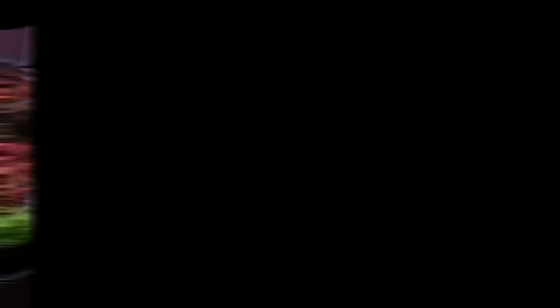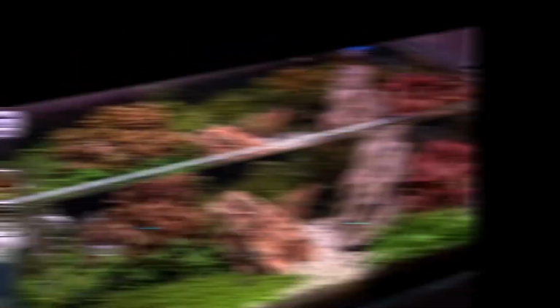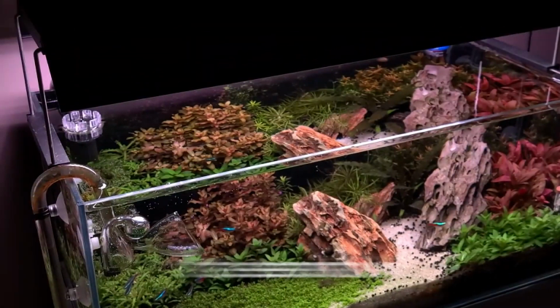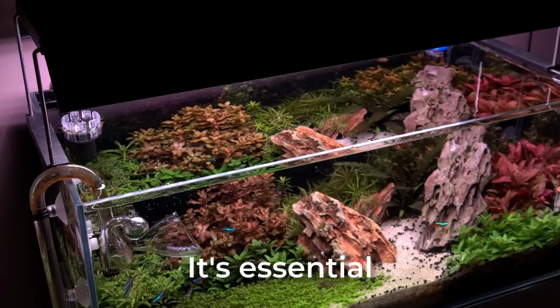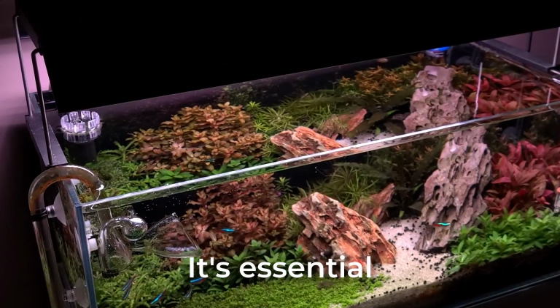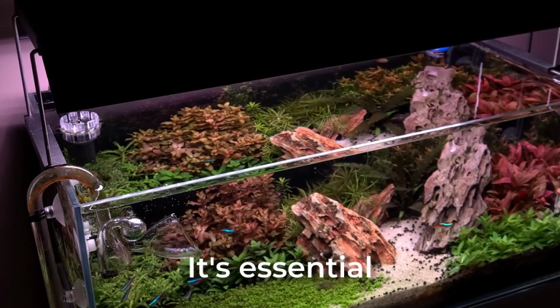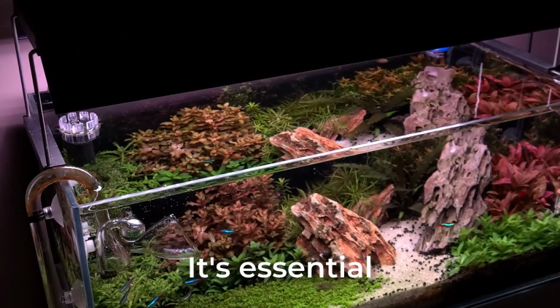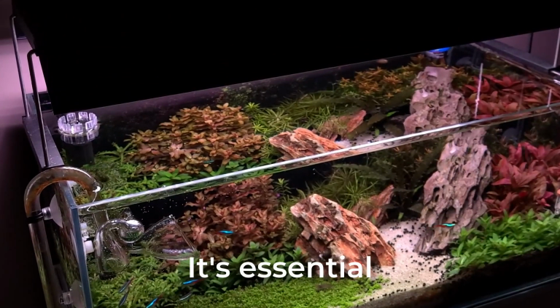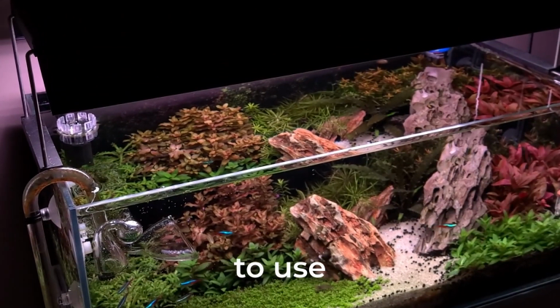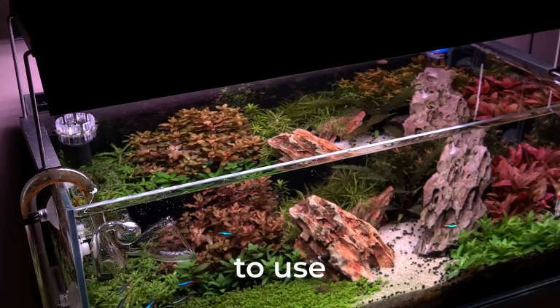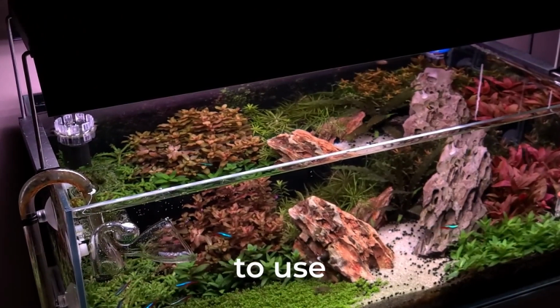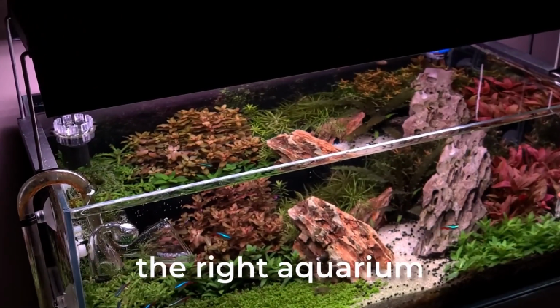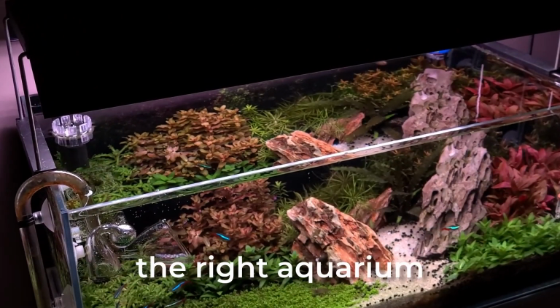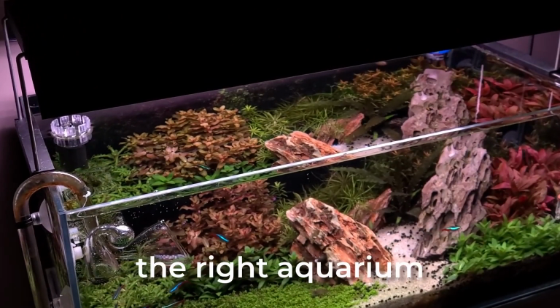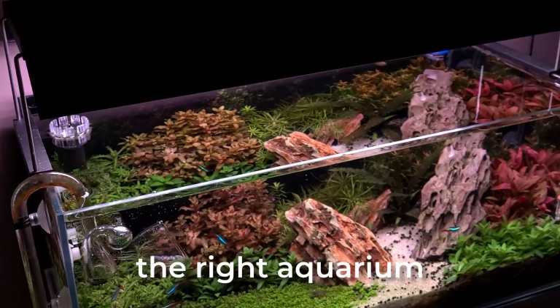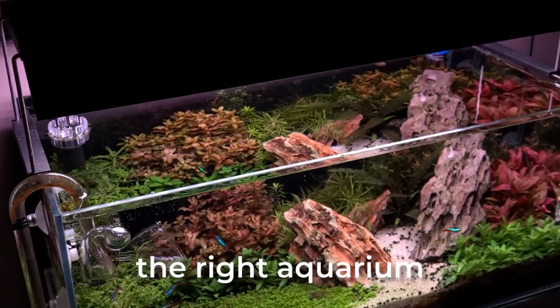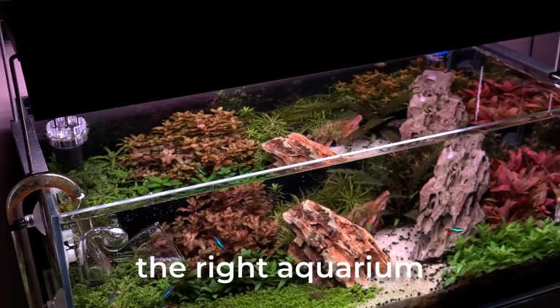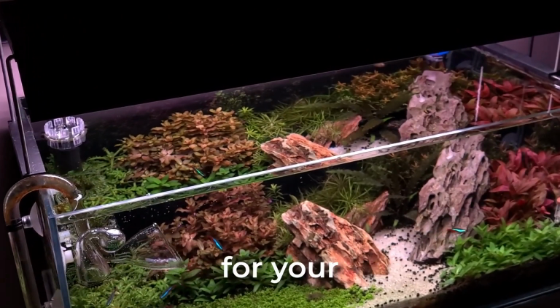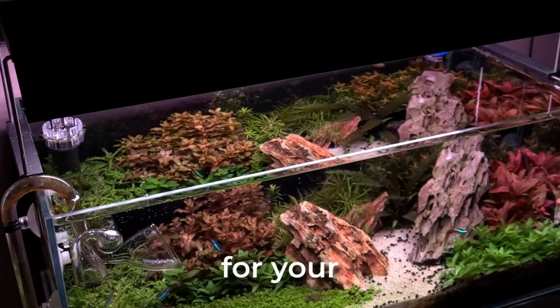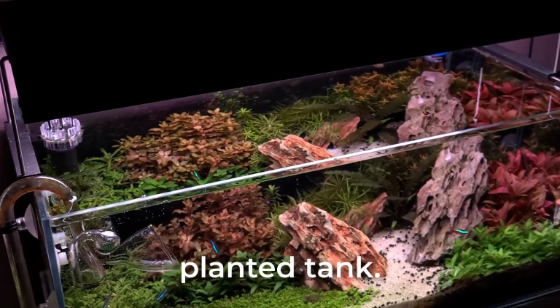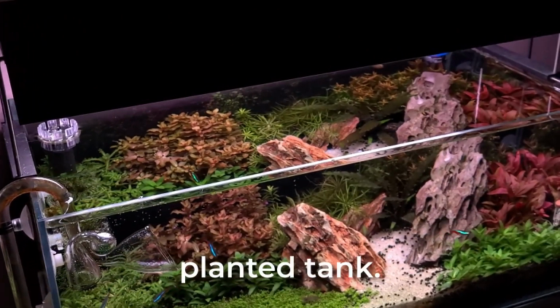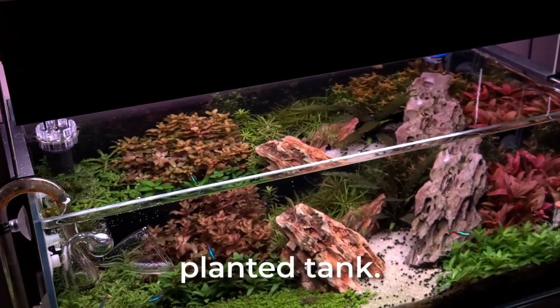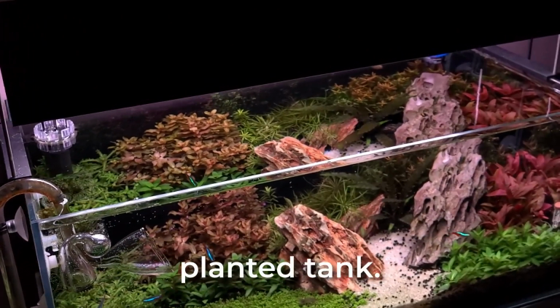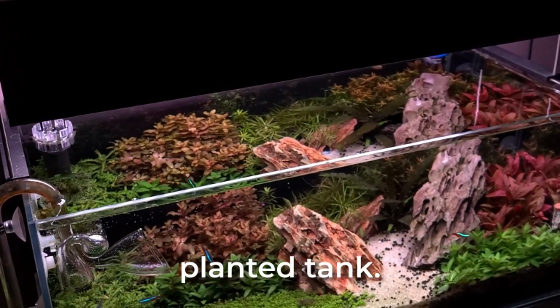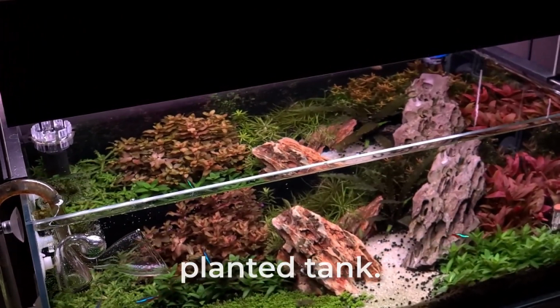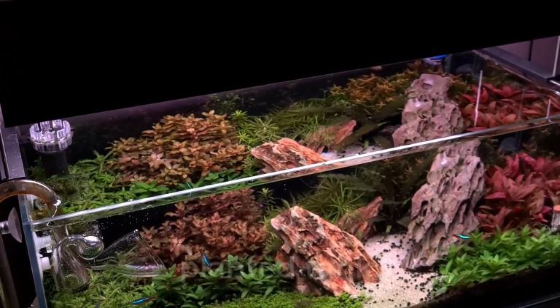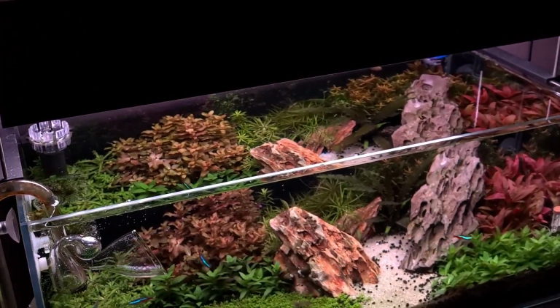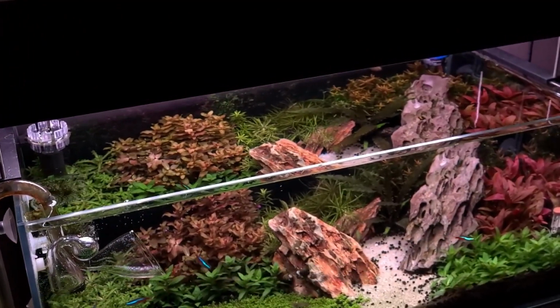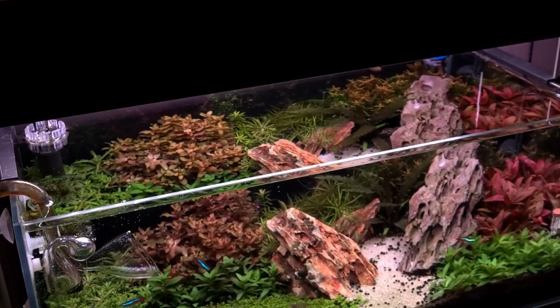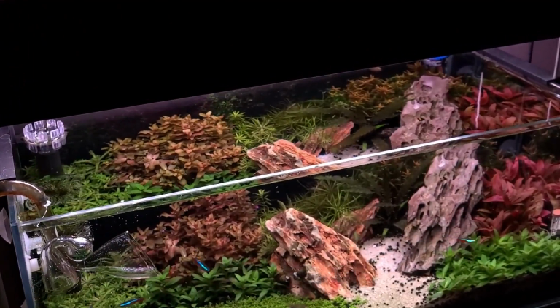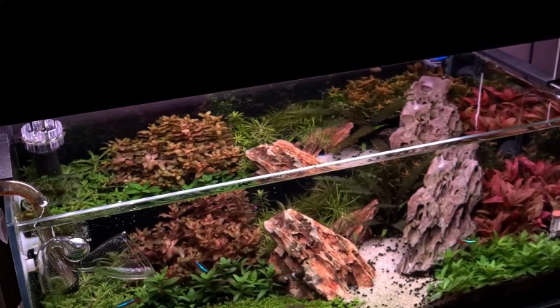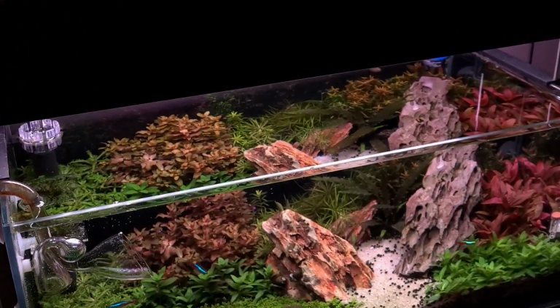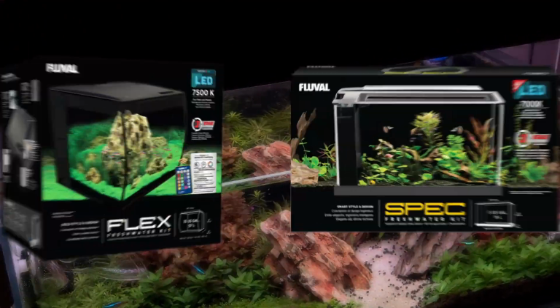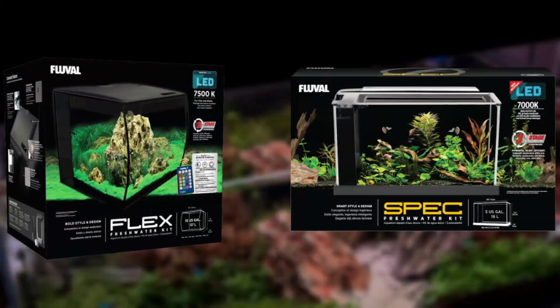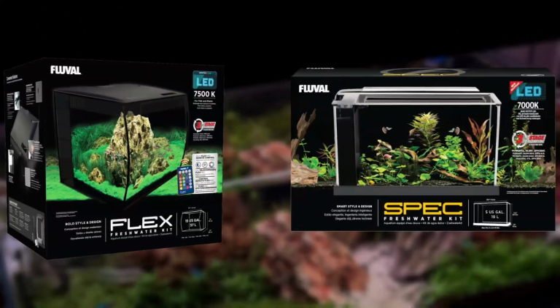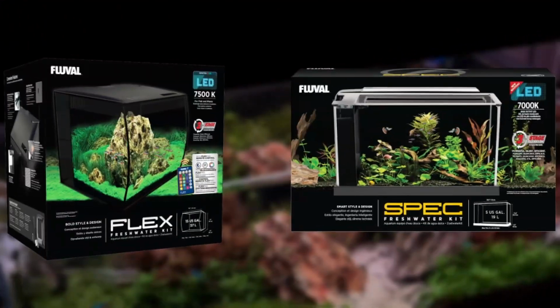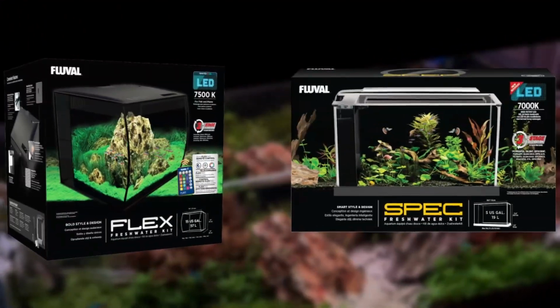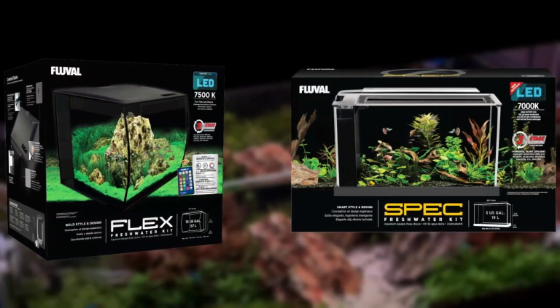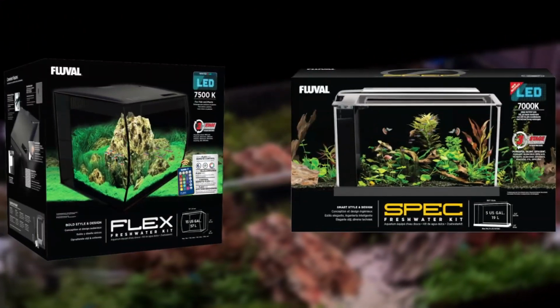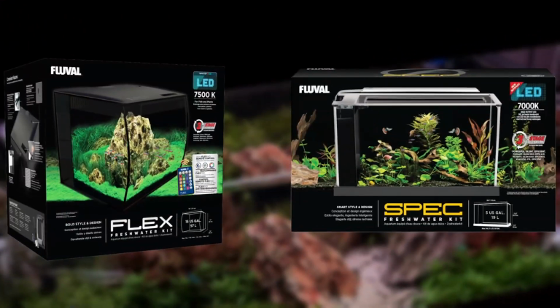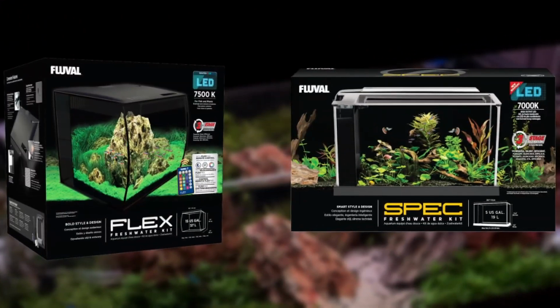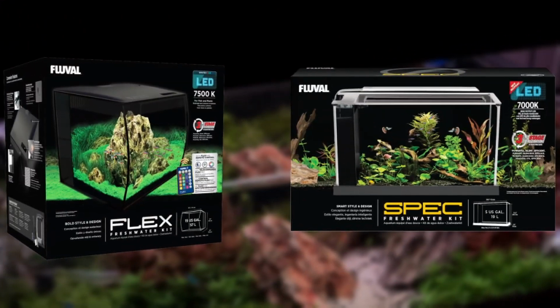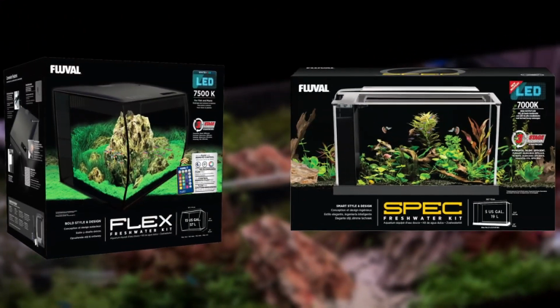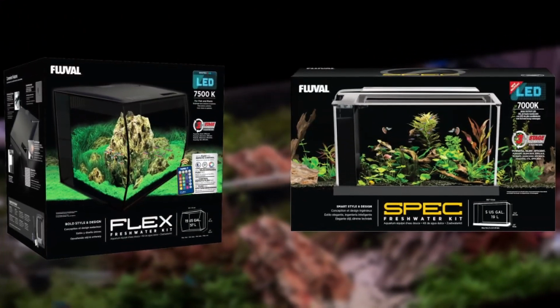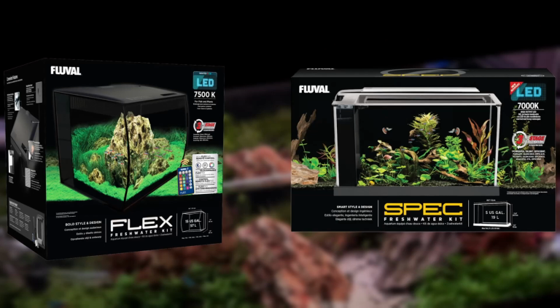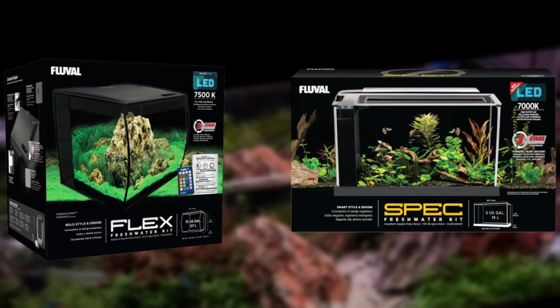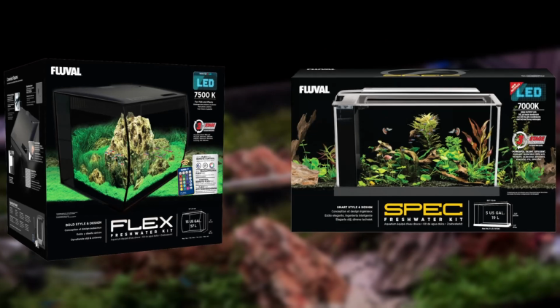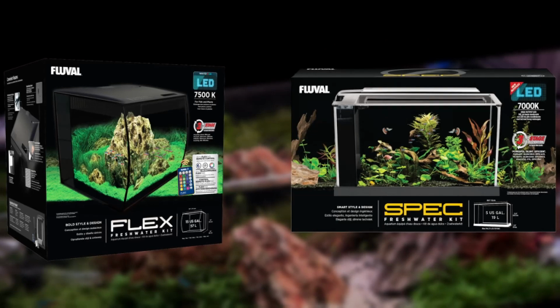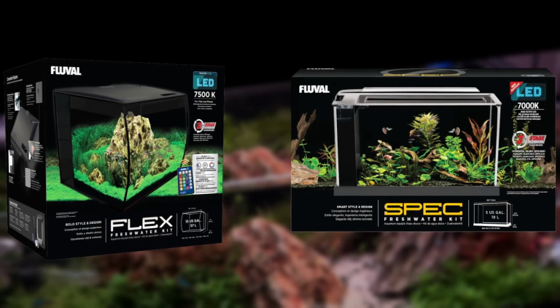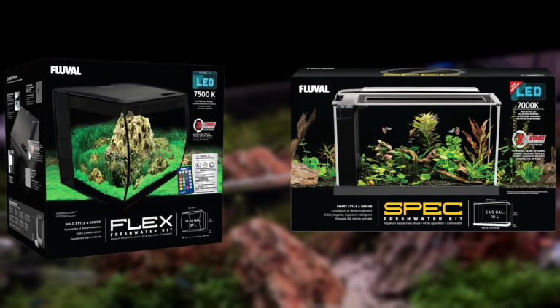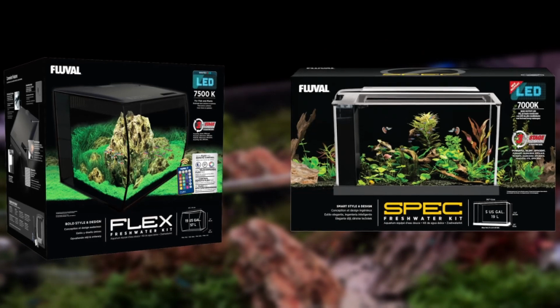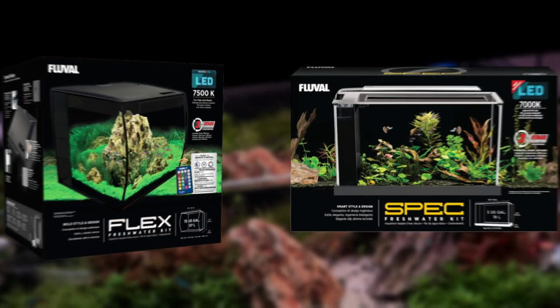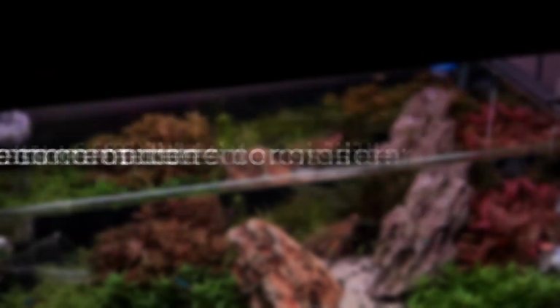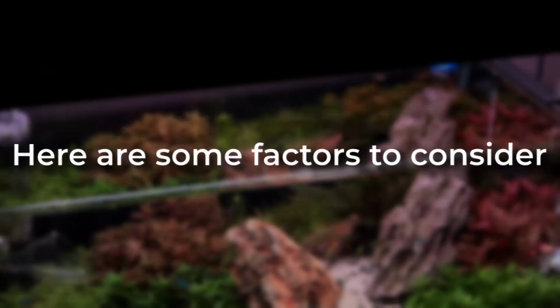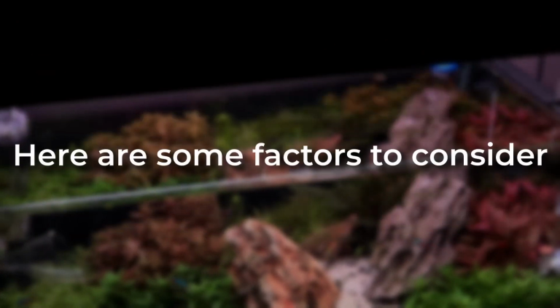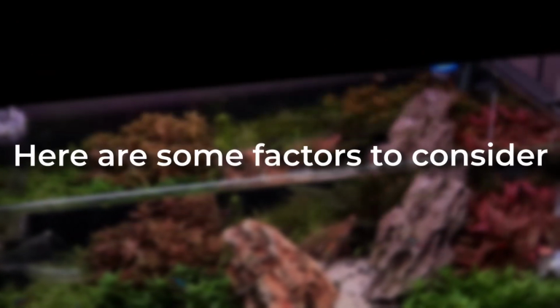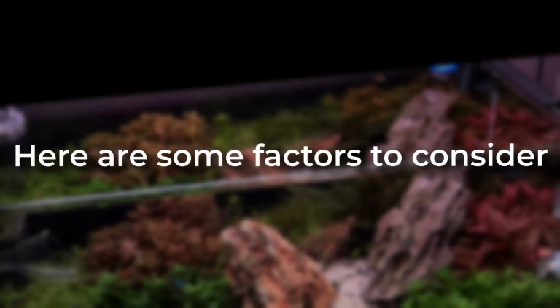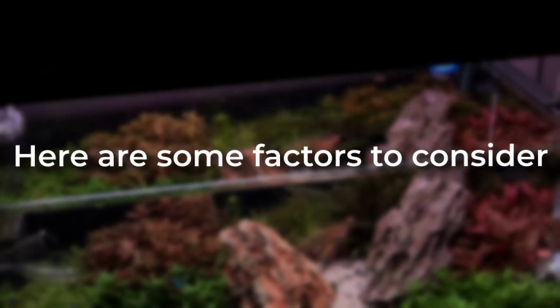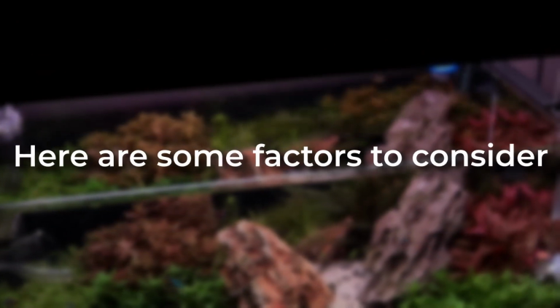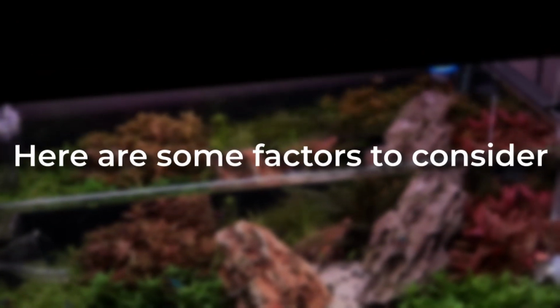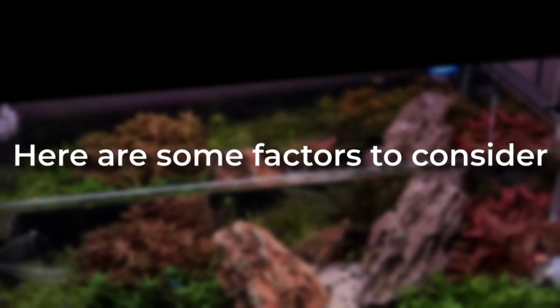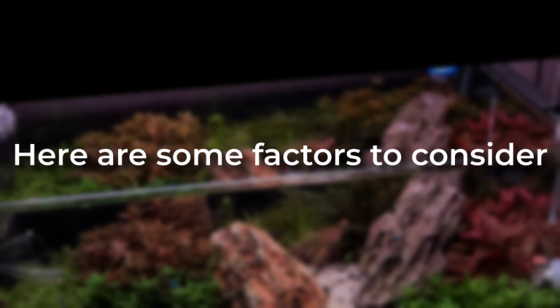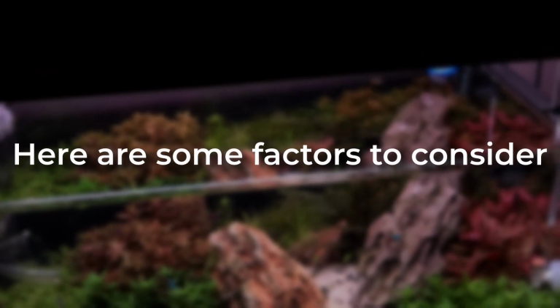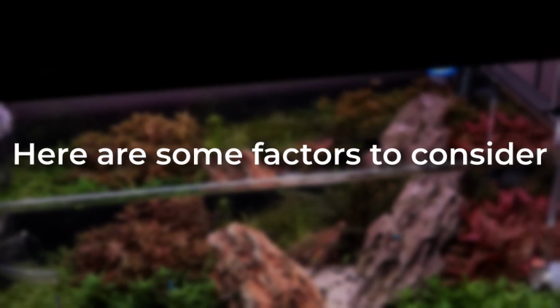It's essential to use the right aquarium for your planted tank. There are many options, so it's important to make the right decision. Here are some factors to consider.